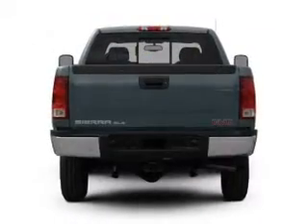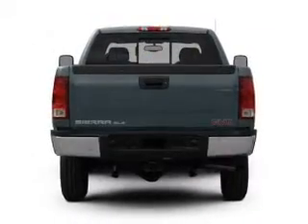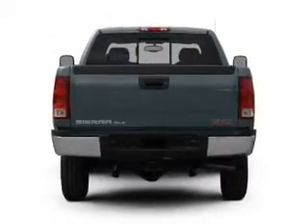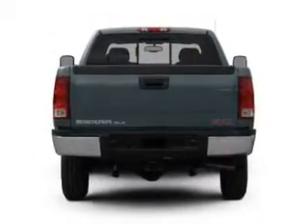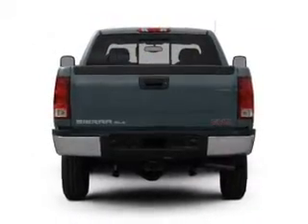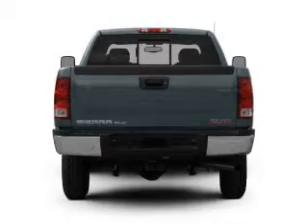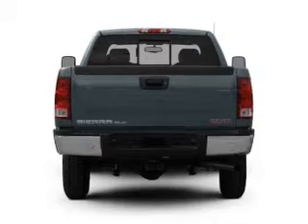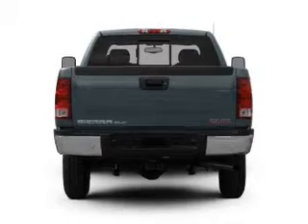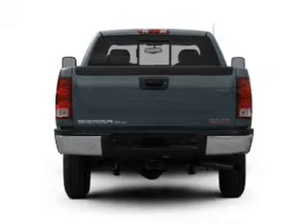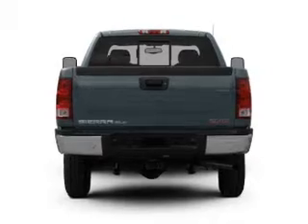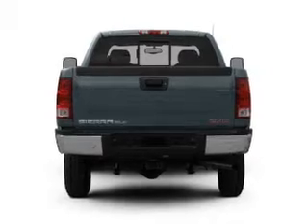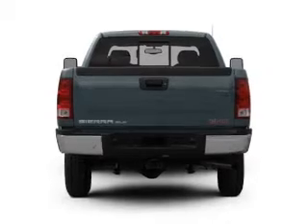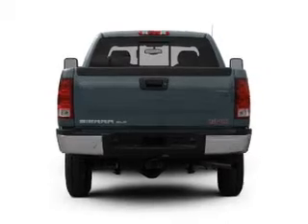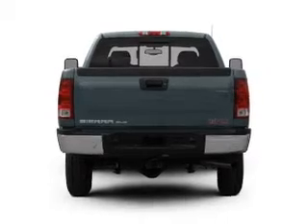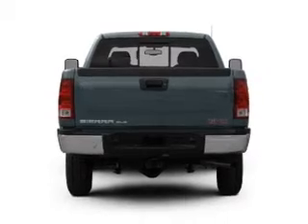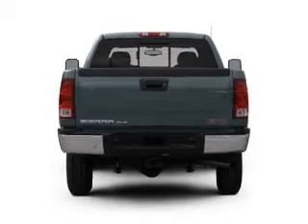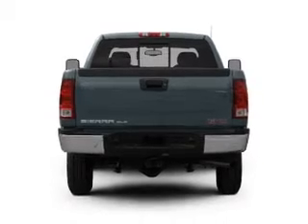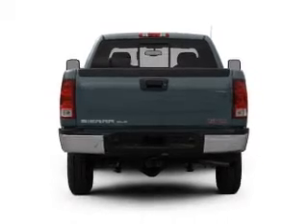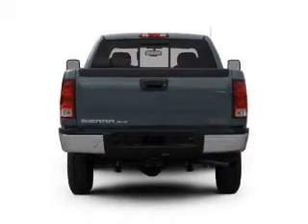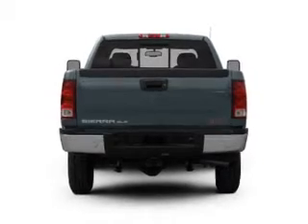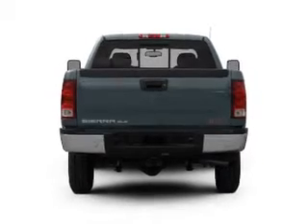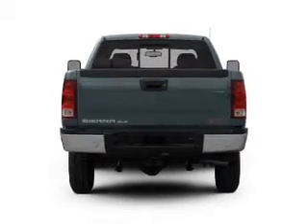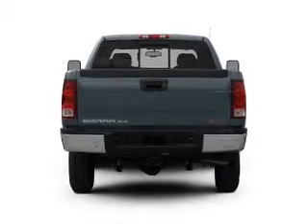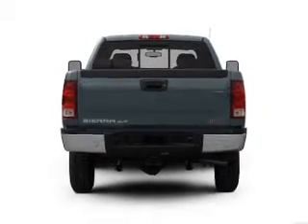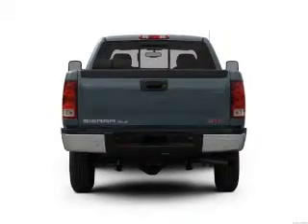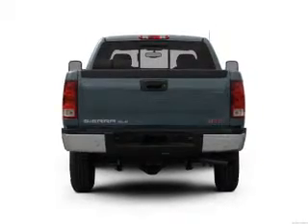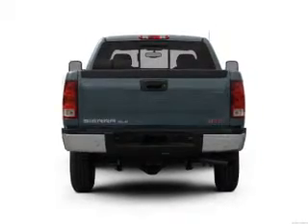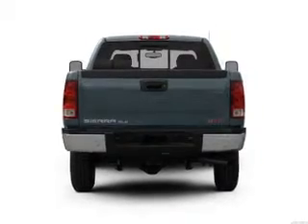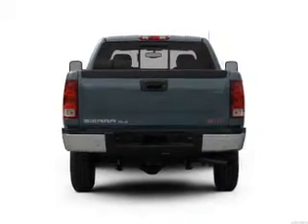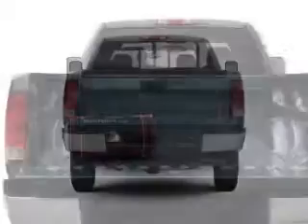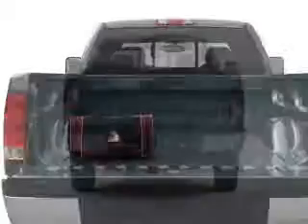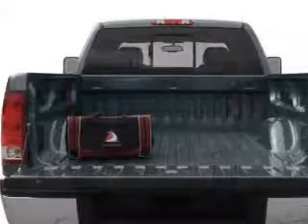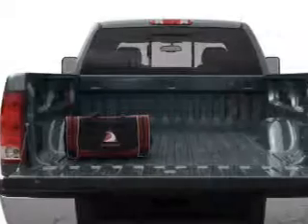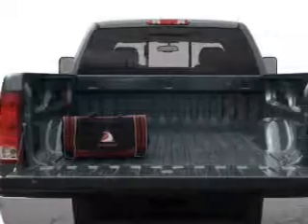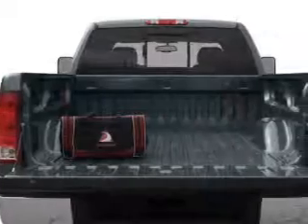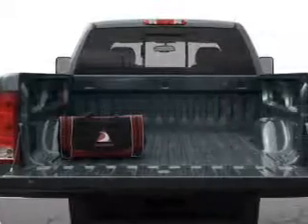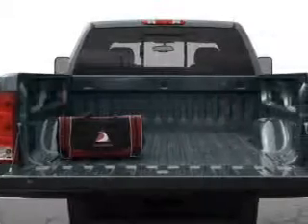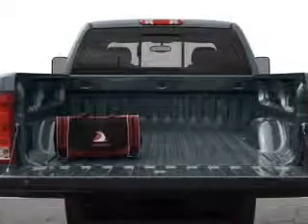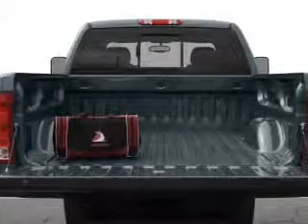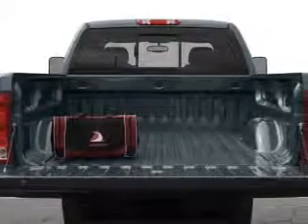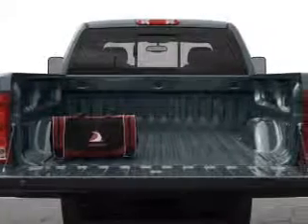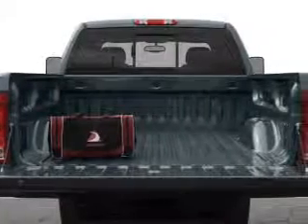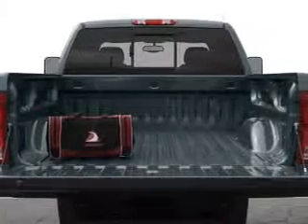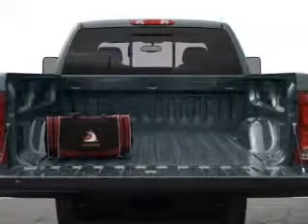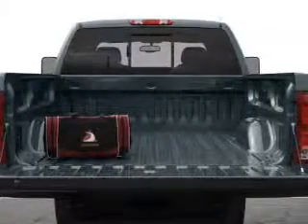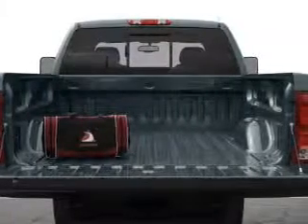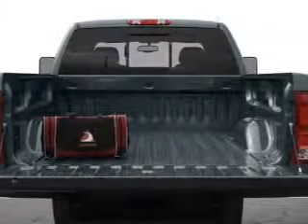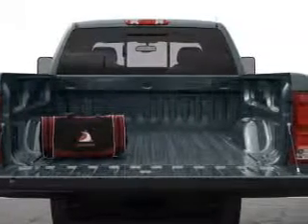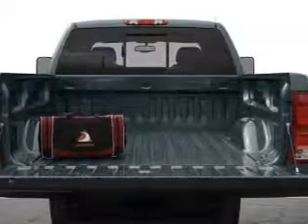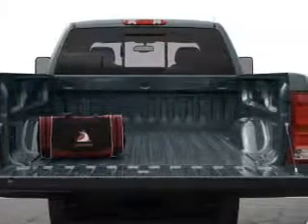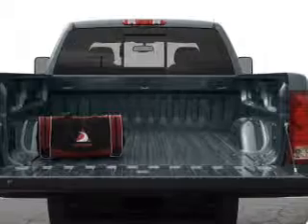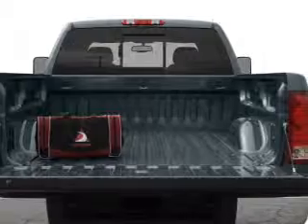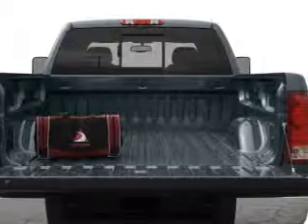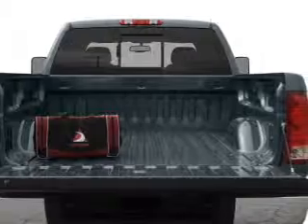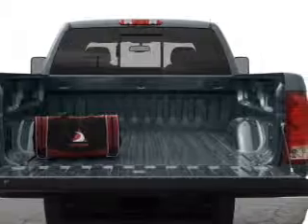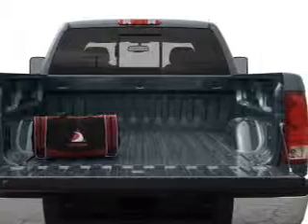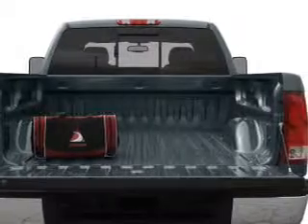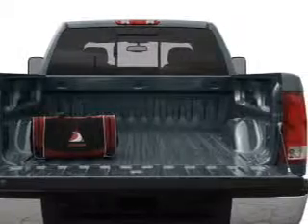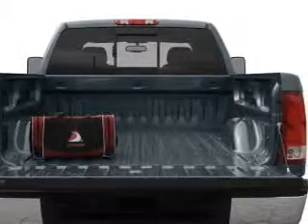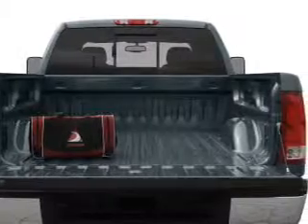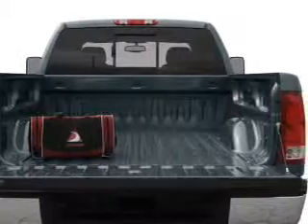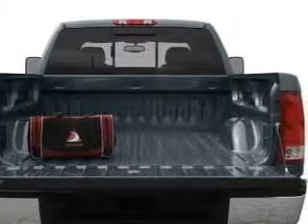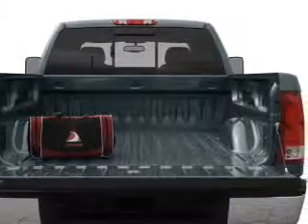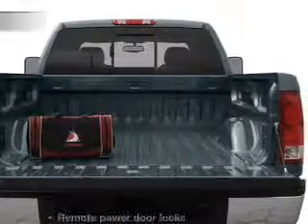With a powerful 8-cylinder engine, driven by a 6-speed automatic transmission, the anti-lock braking system will keep you safe on the road.